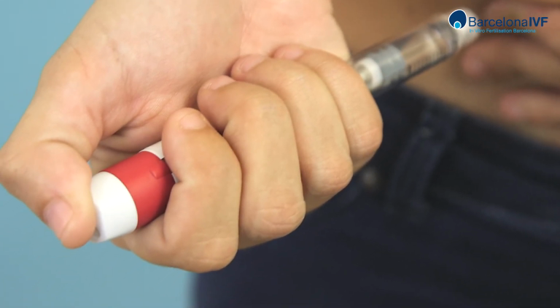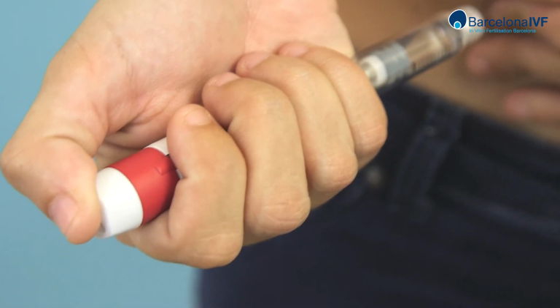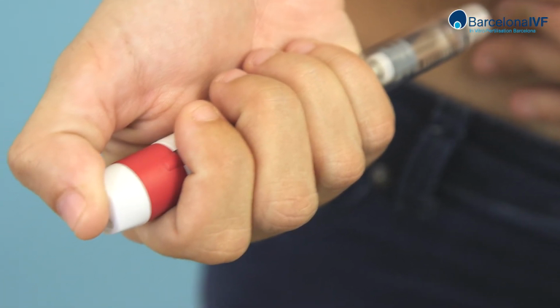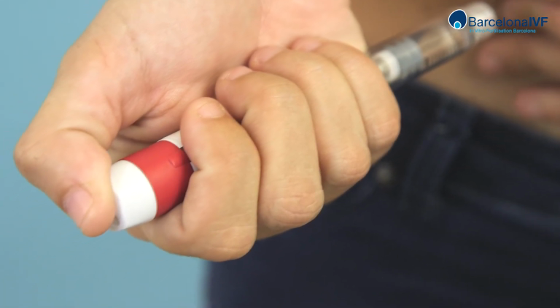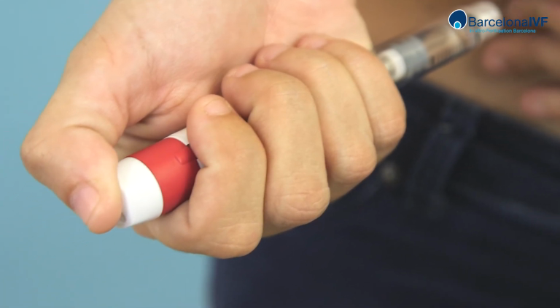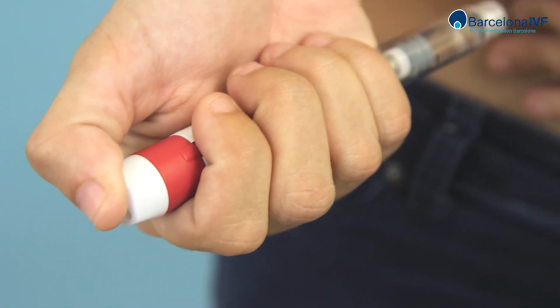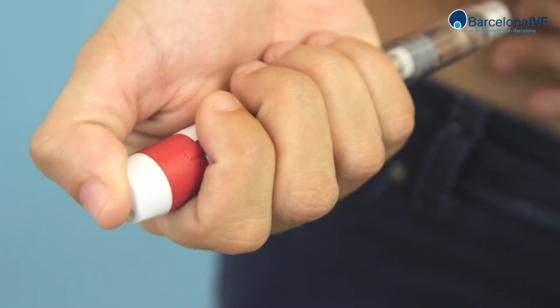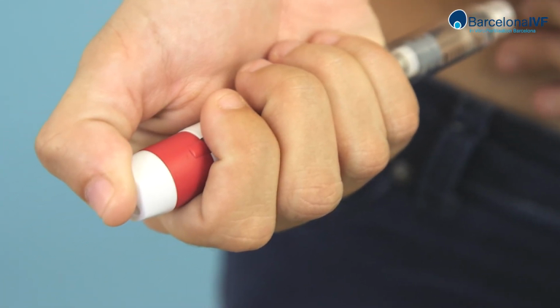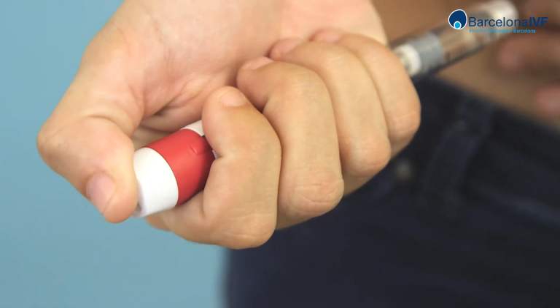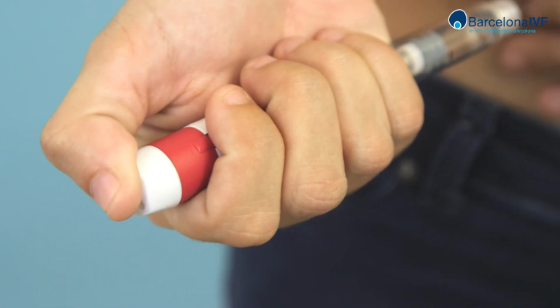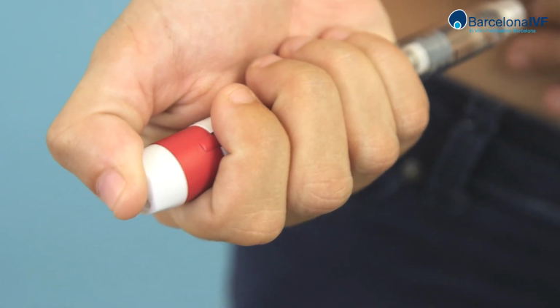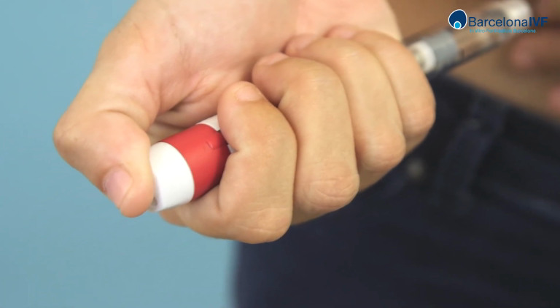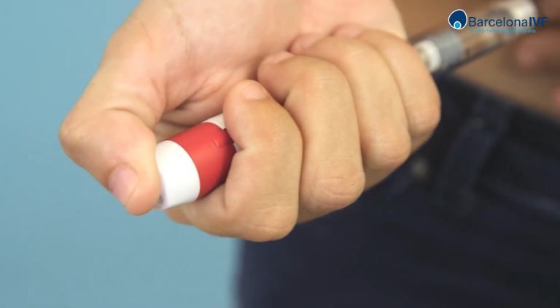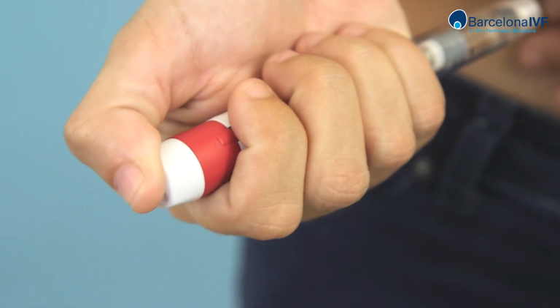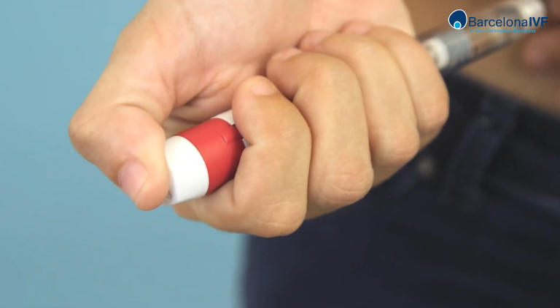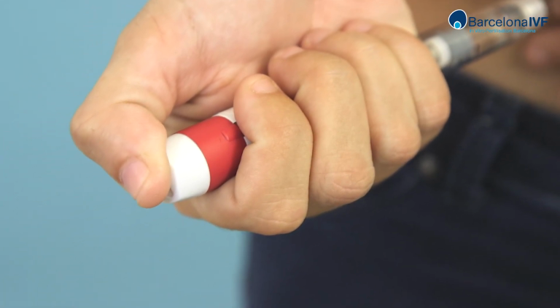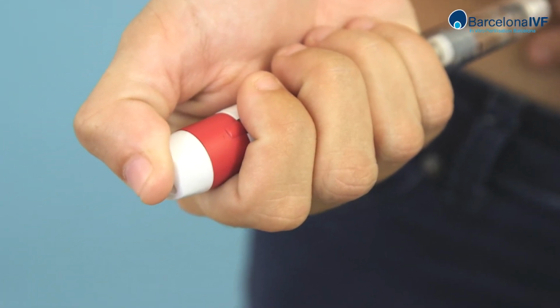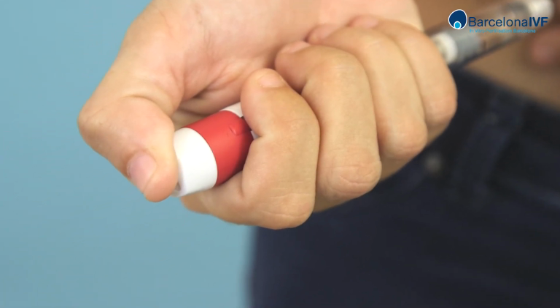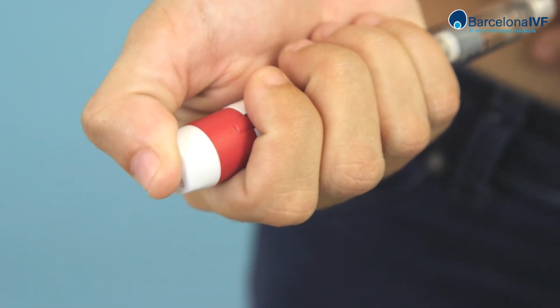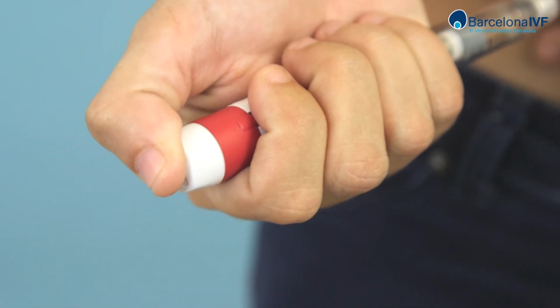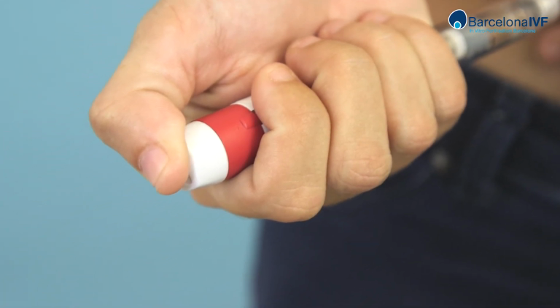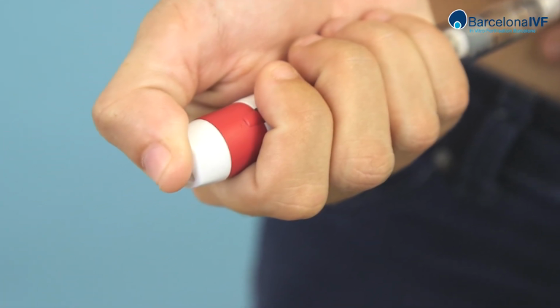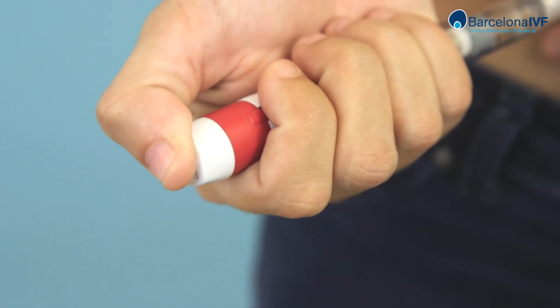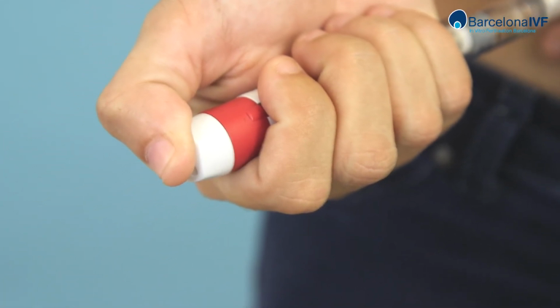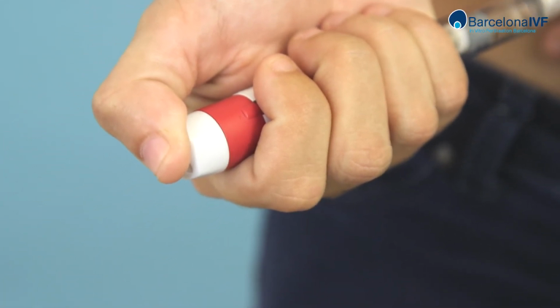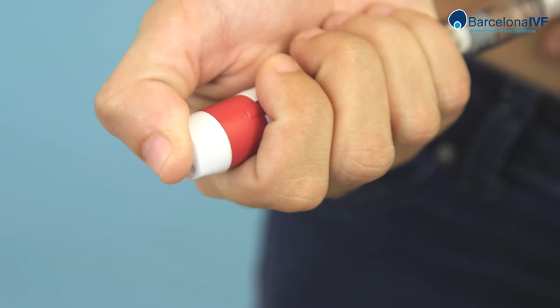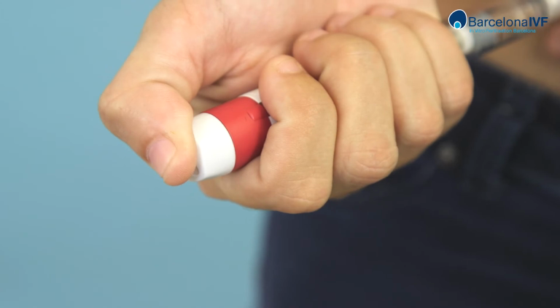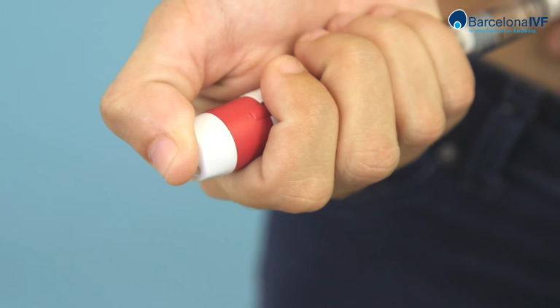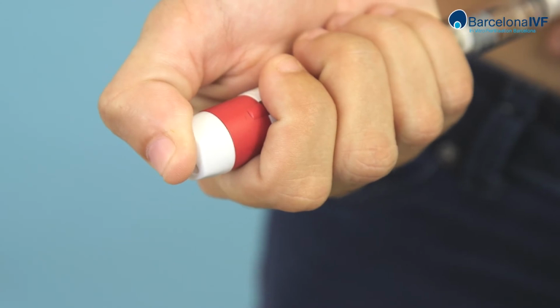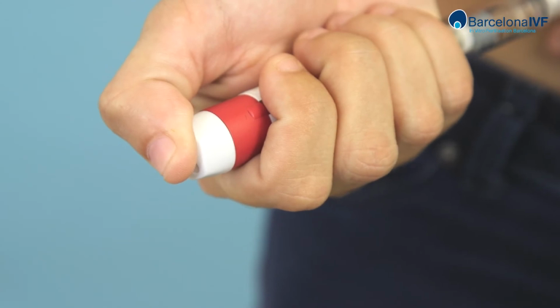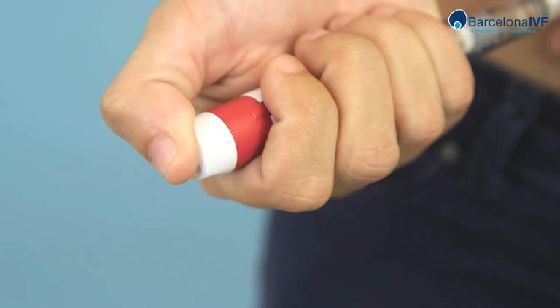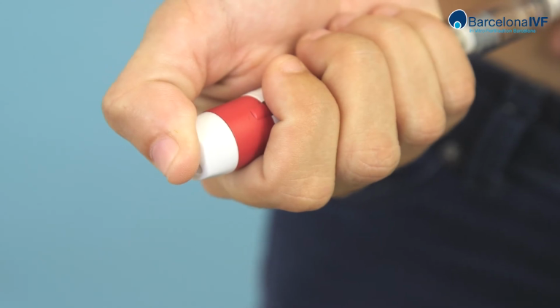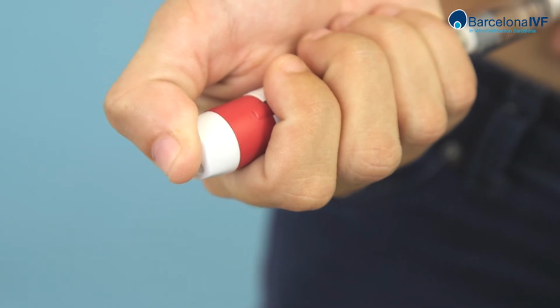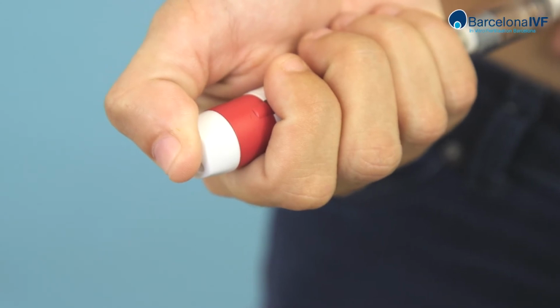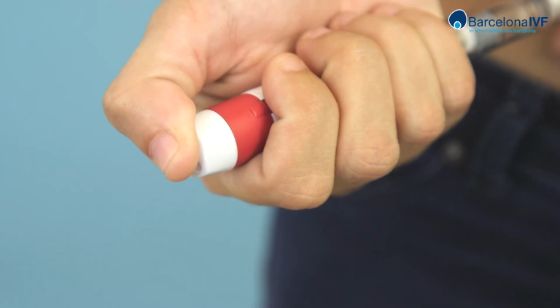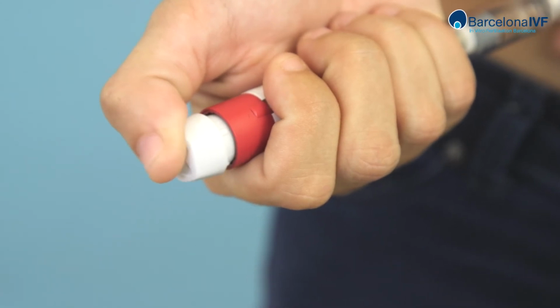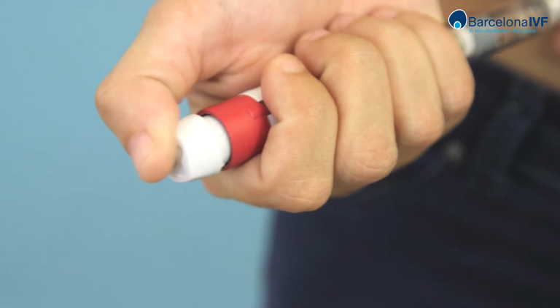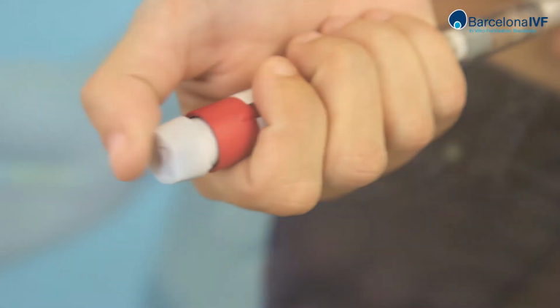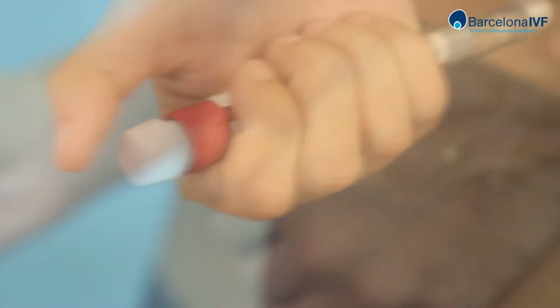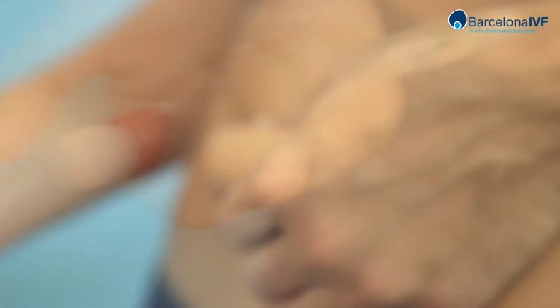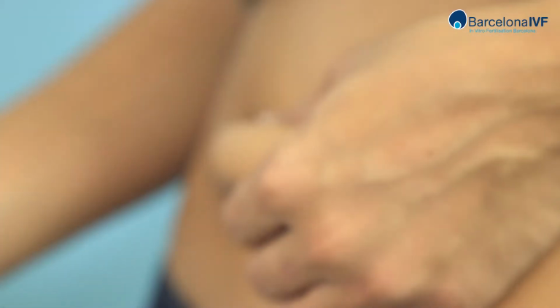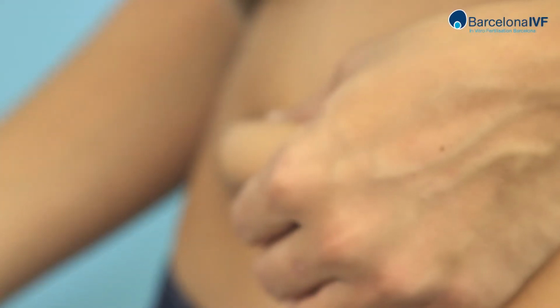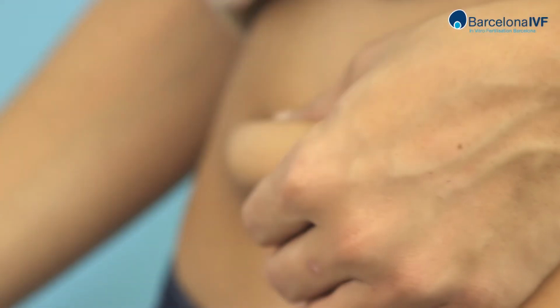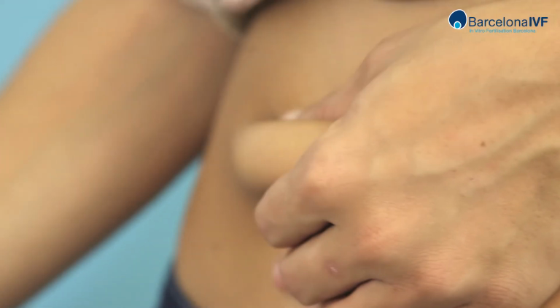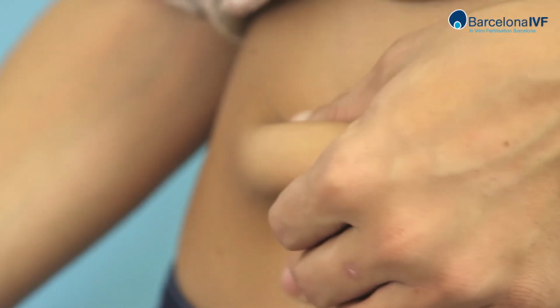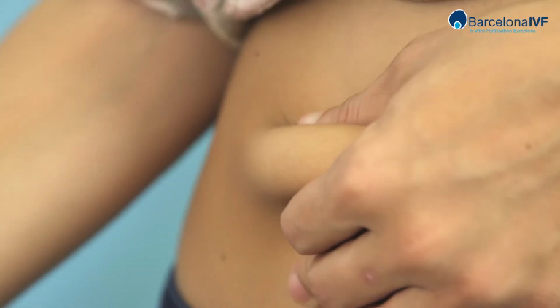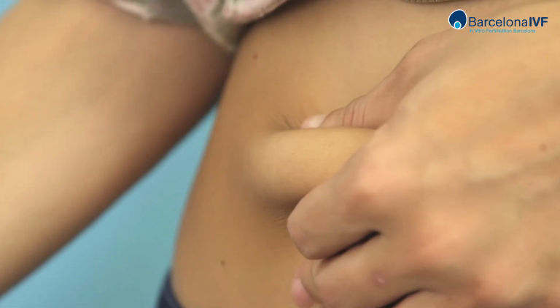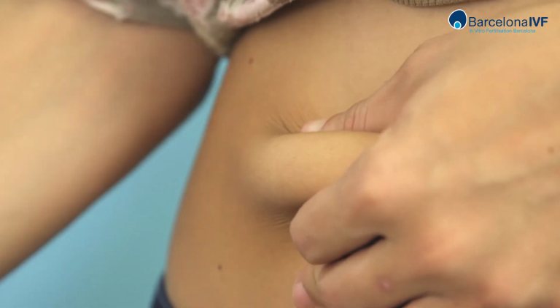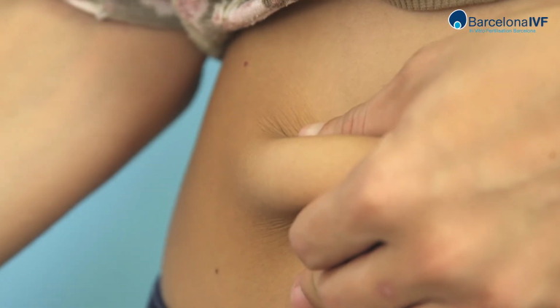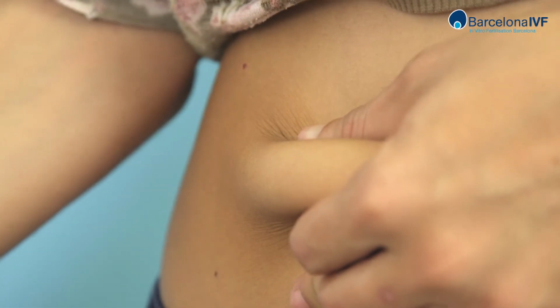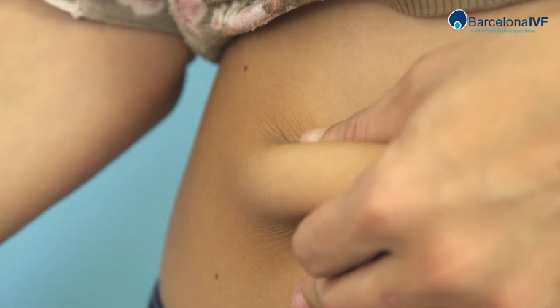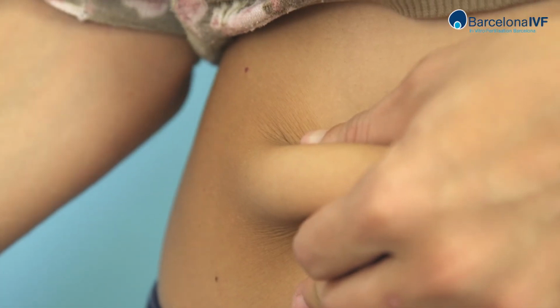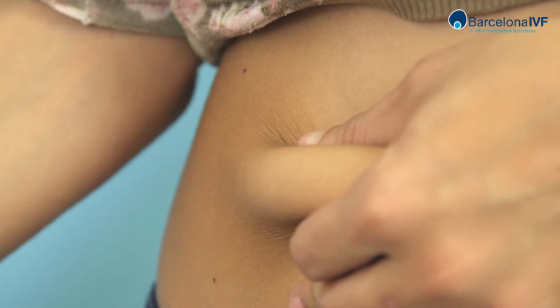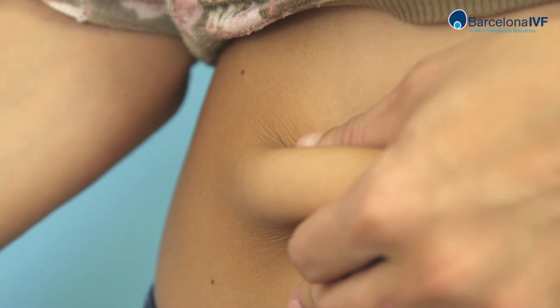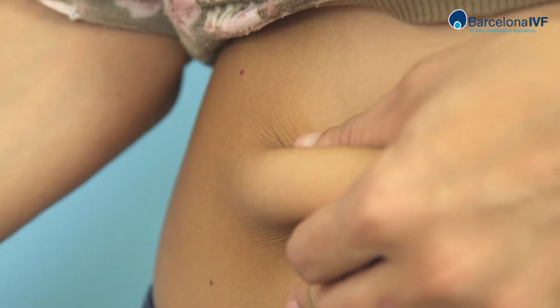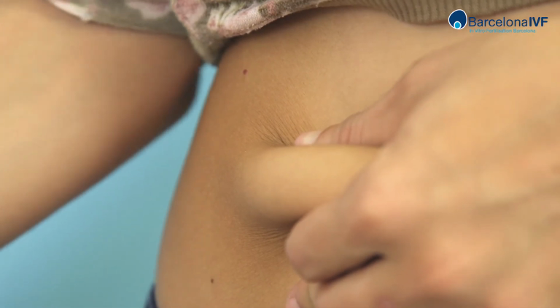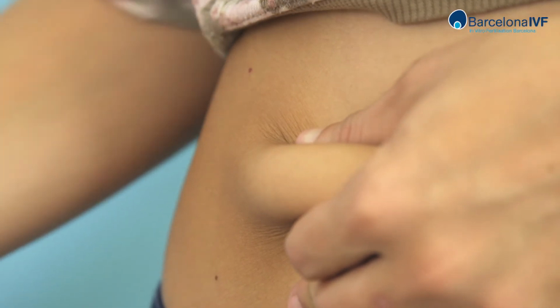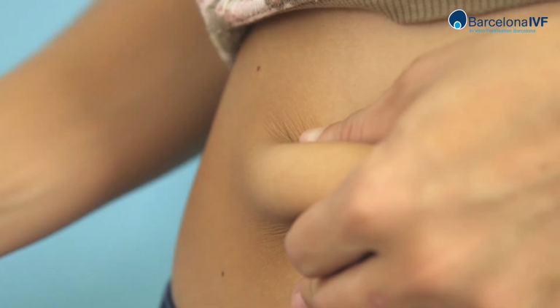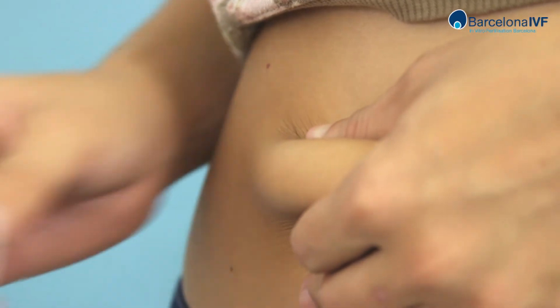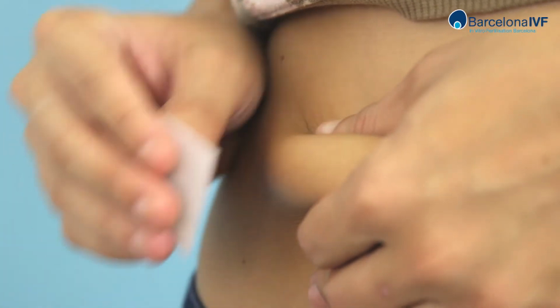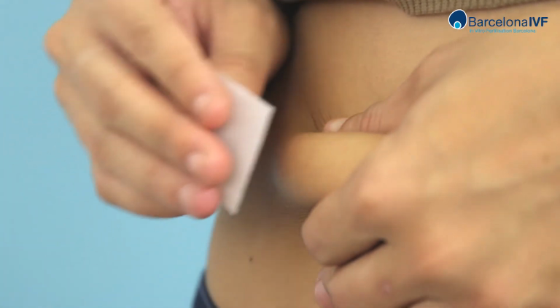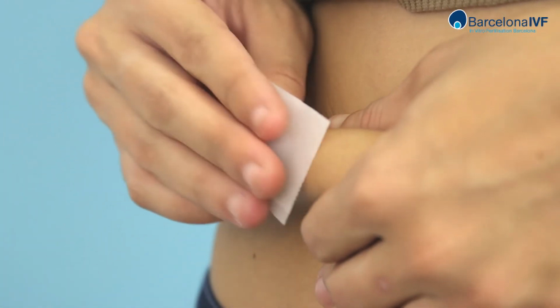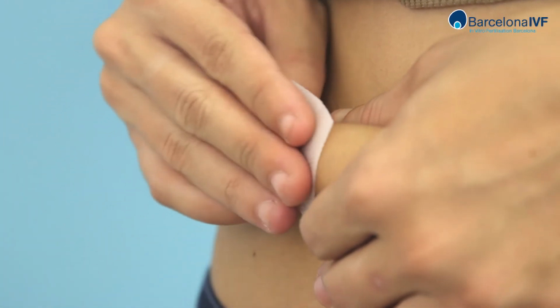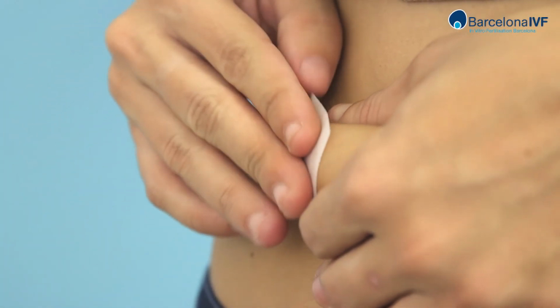Squeeze the plunger until the end. Then remove the needle gently and apply pressure for a few seconds over the treated area. Then remove the material.